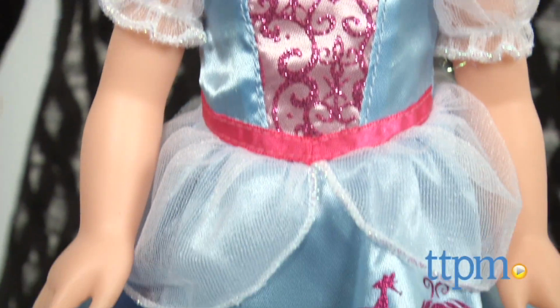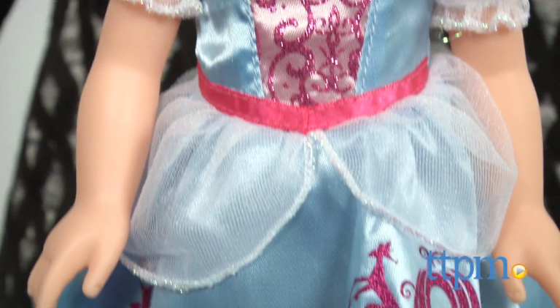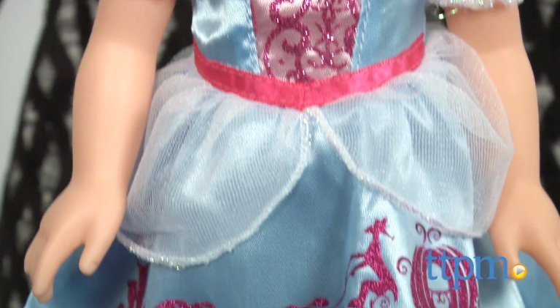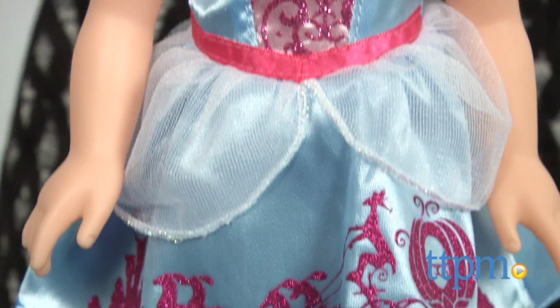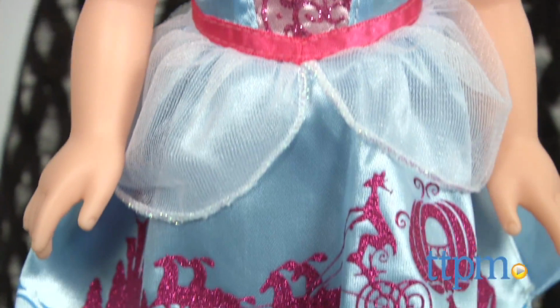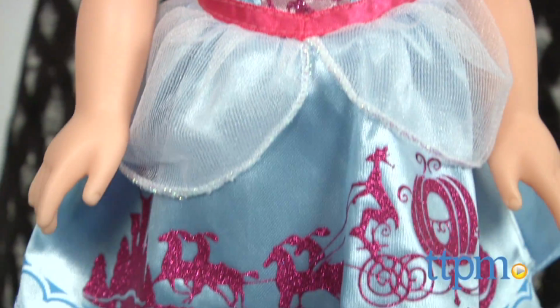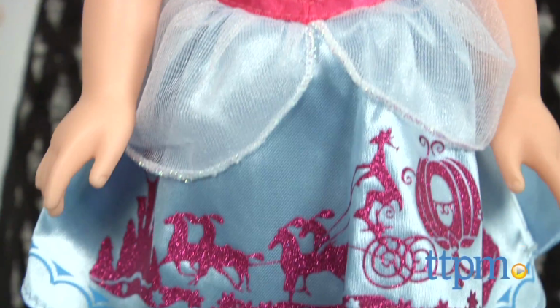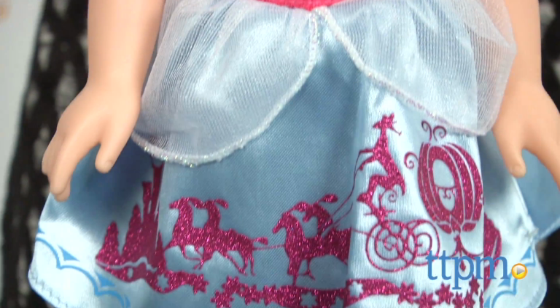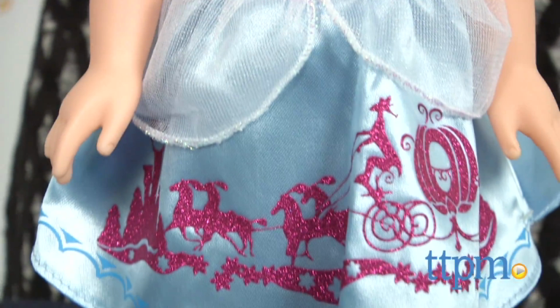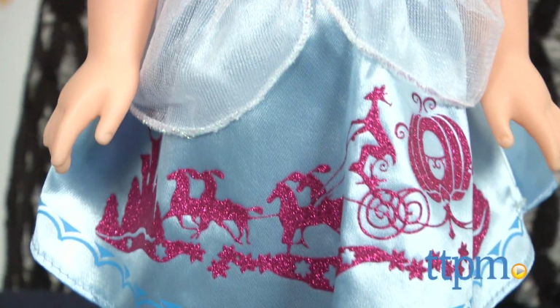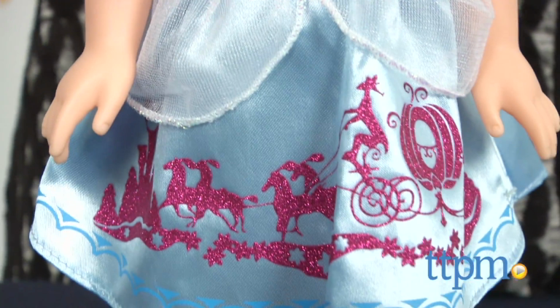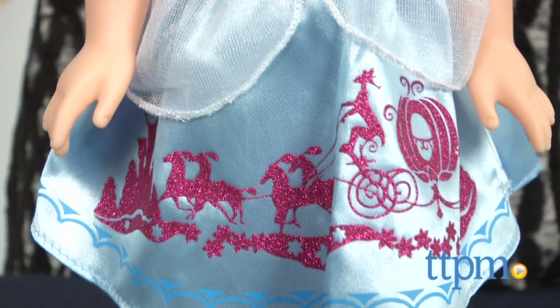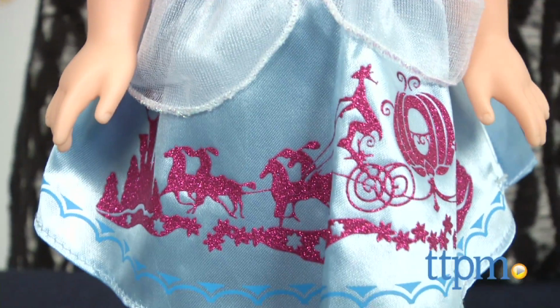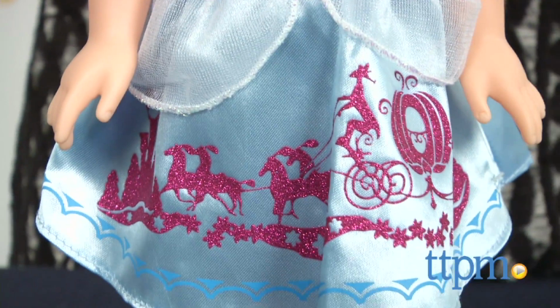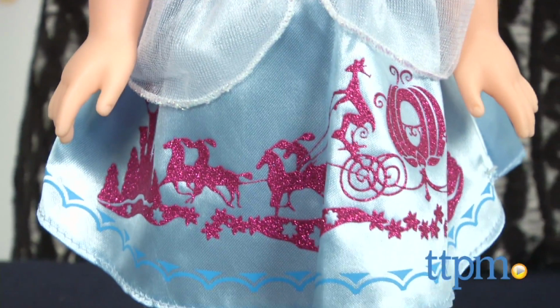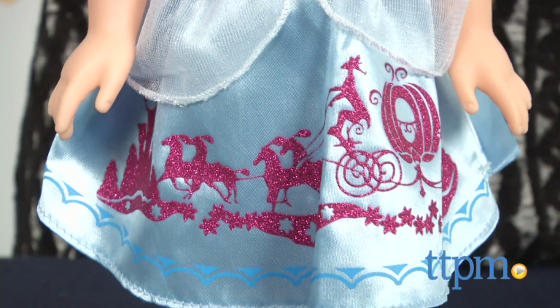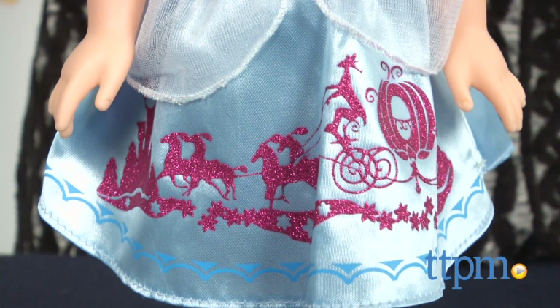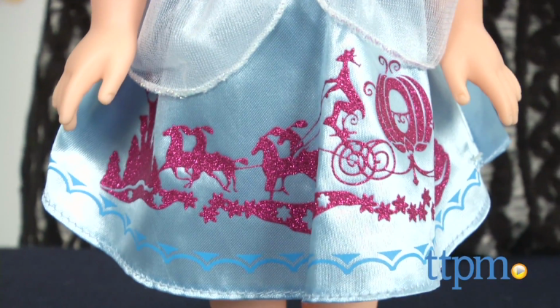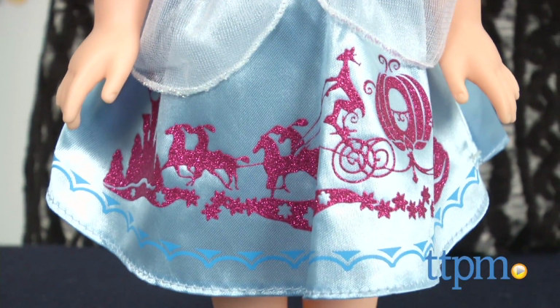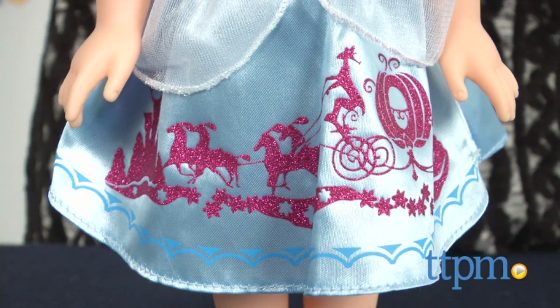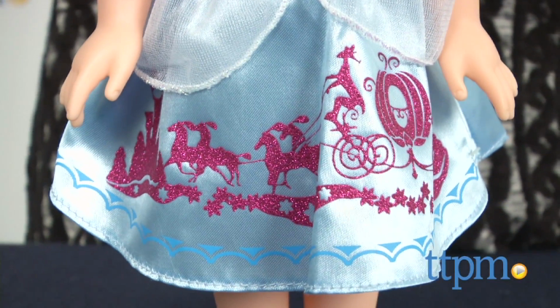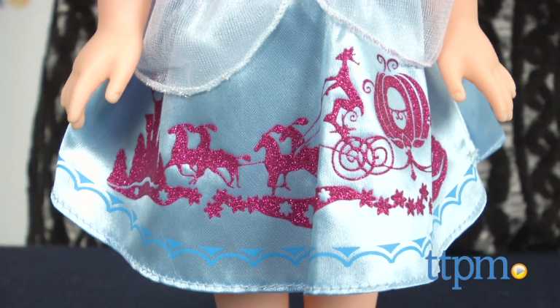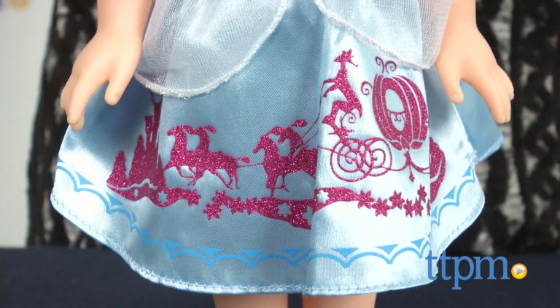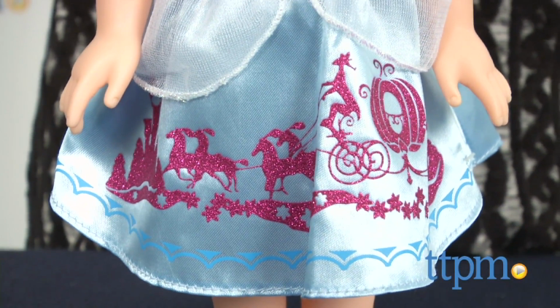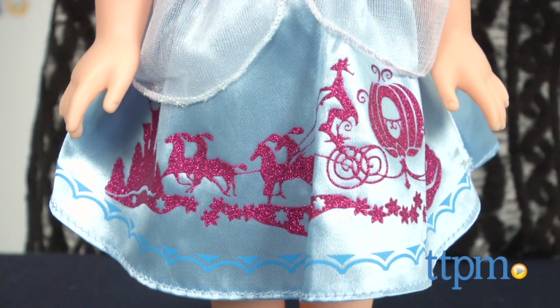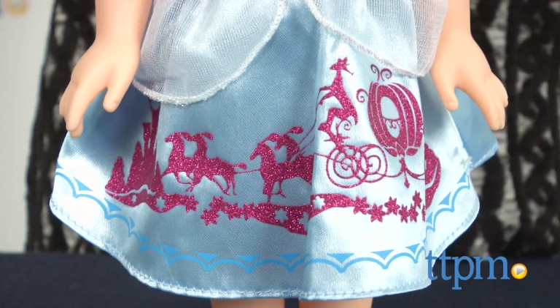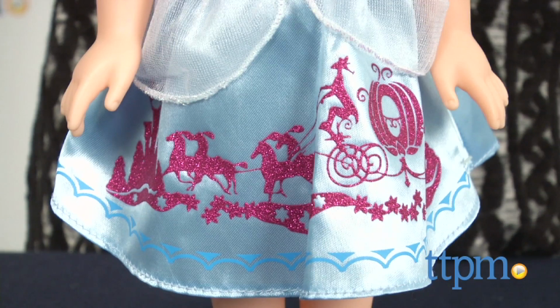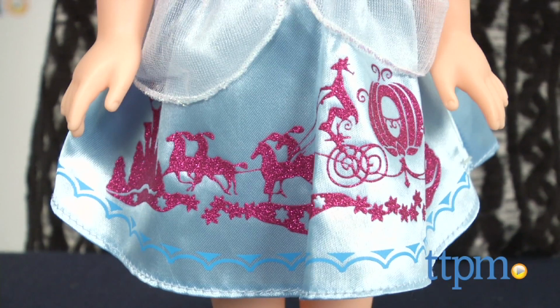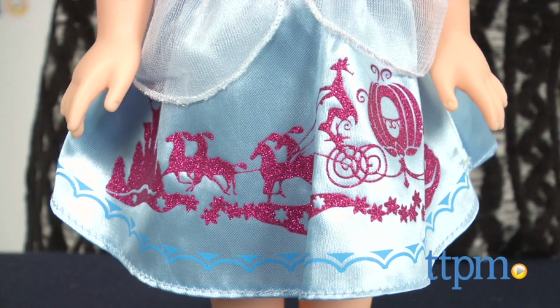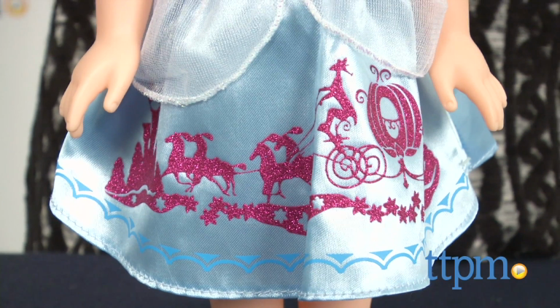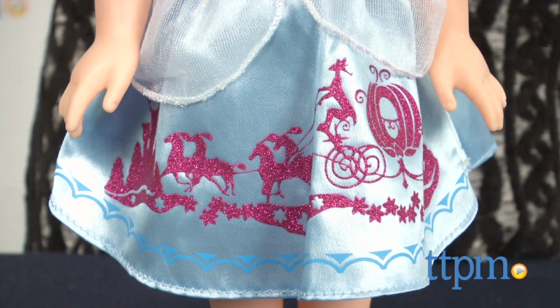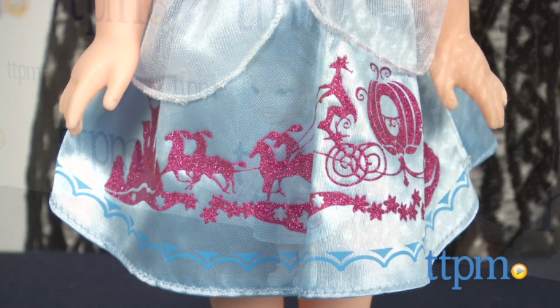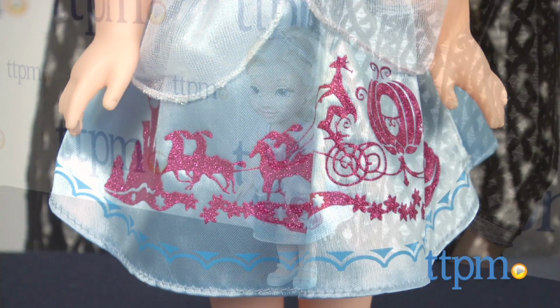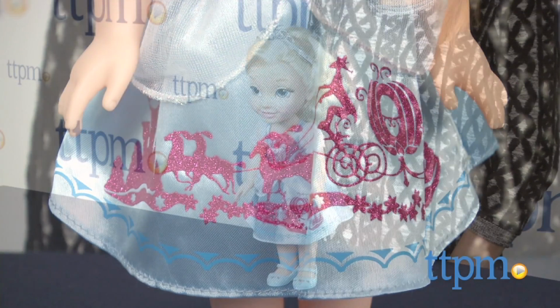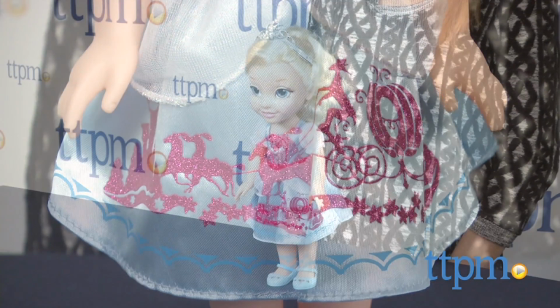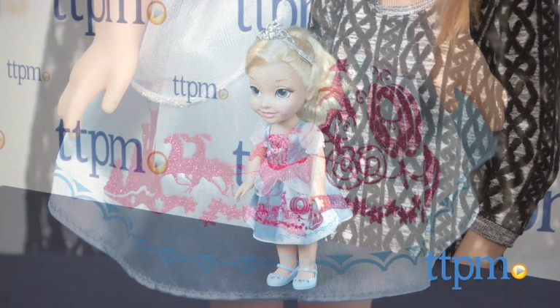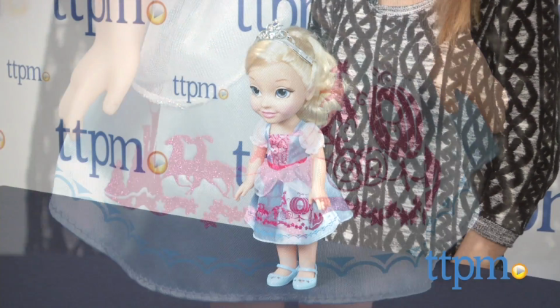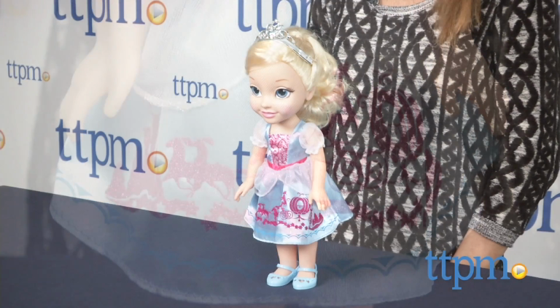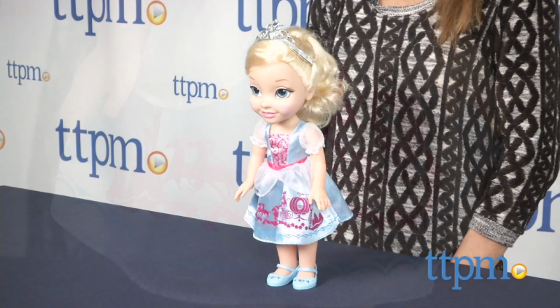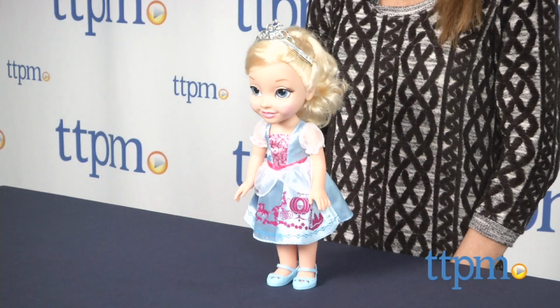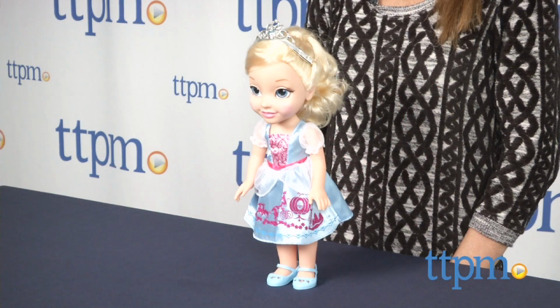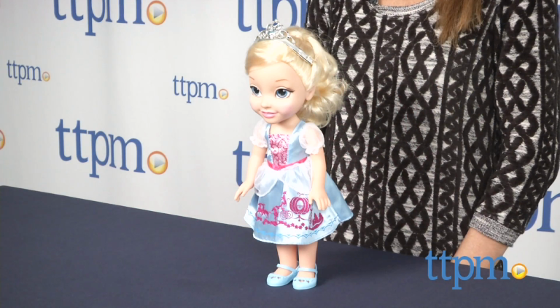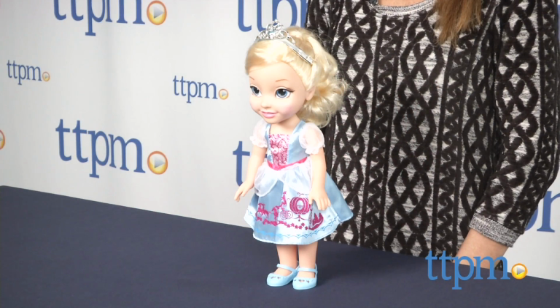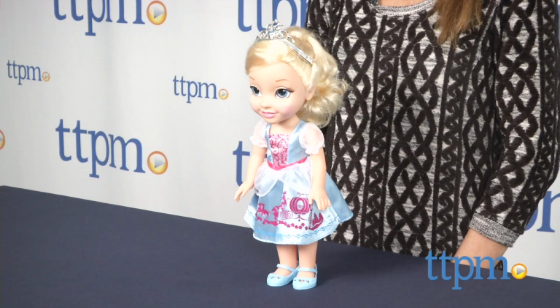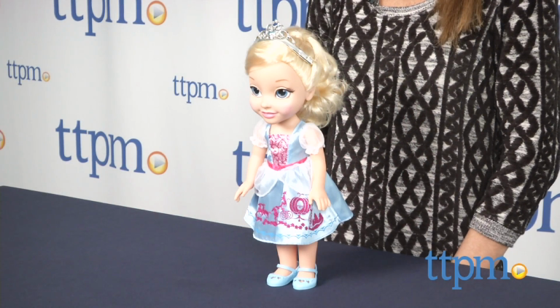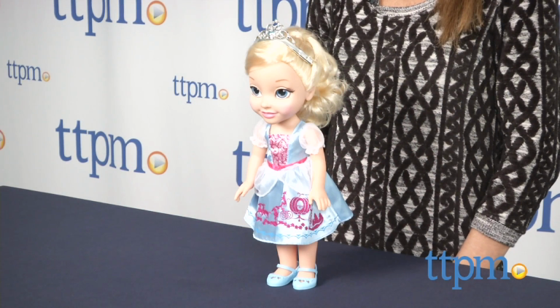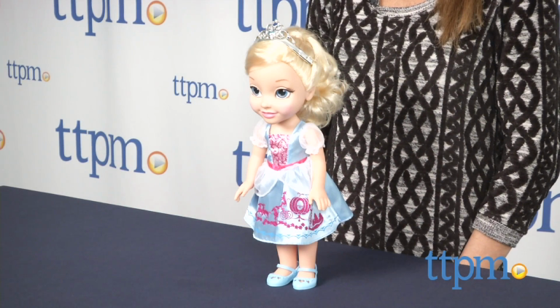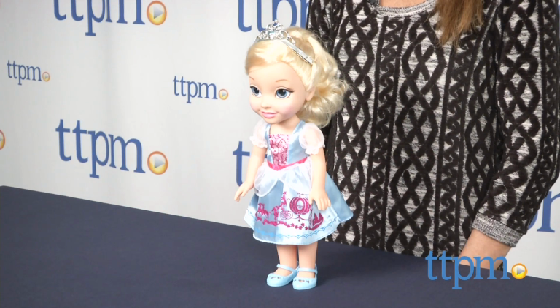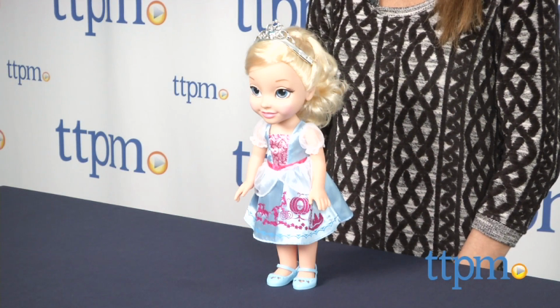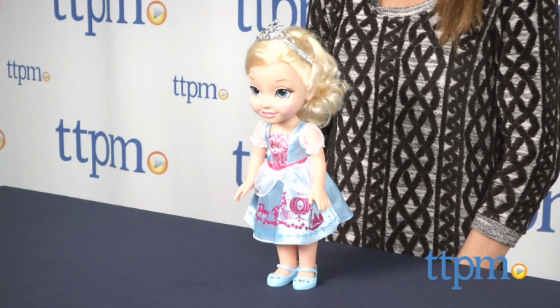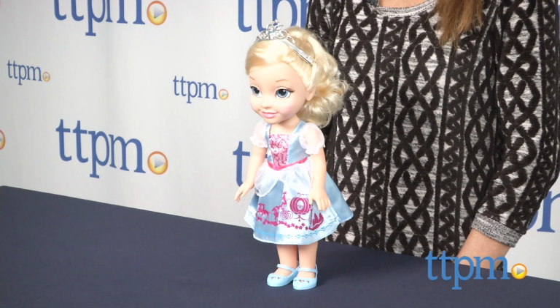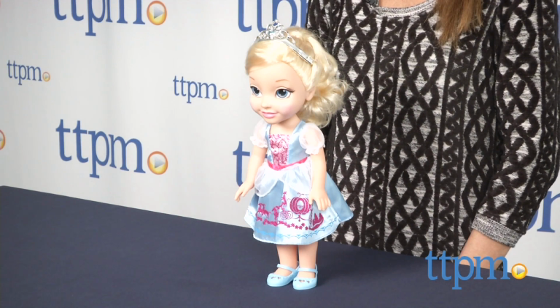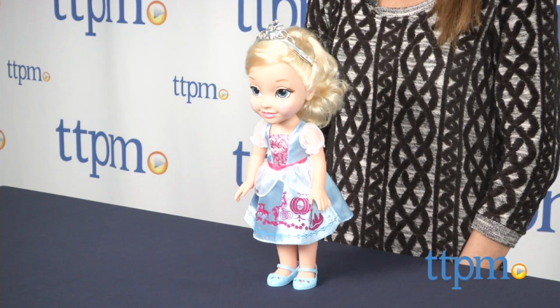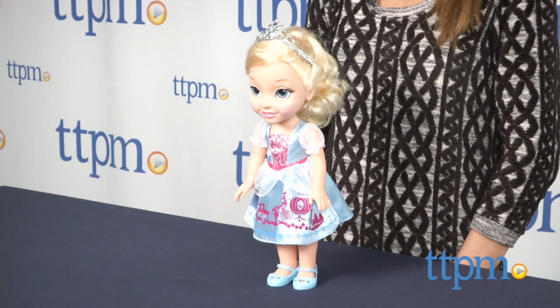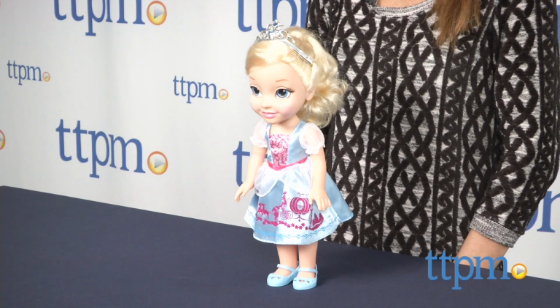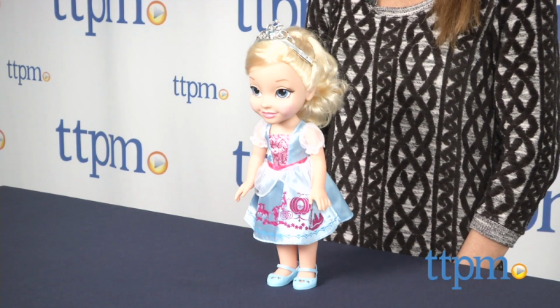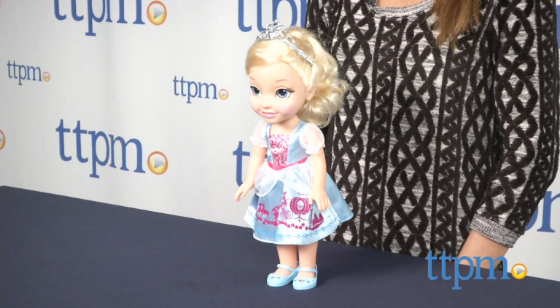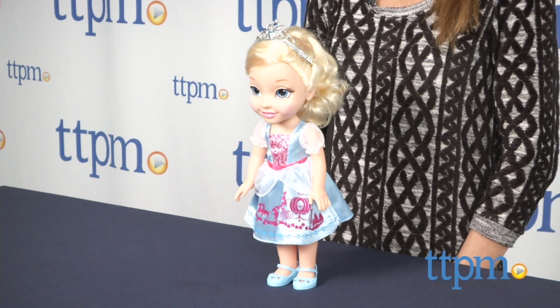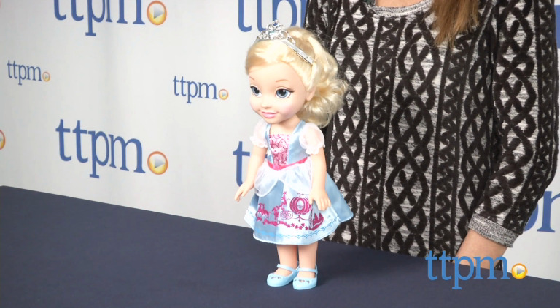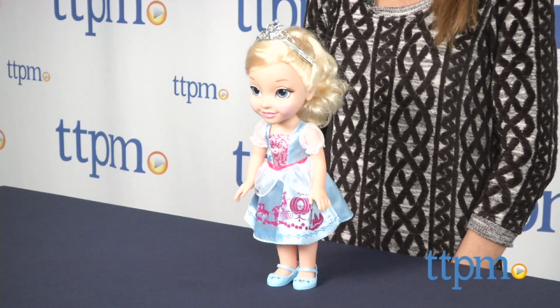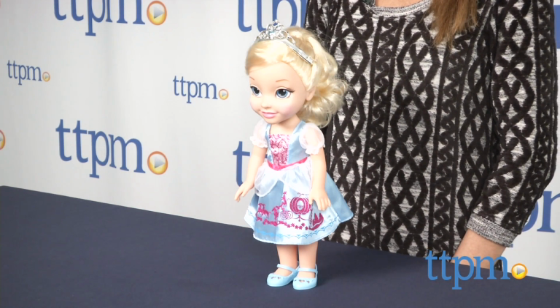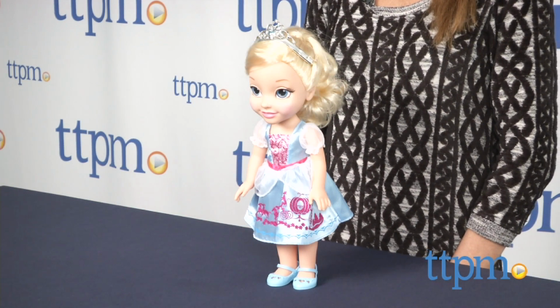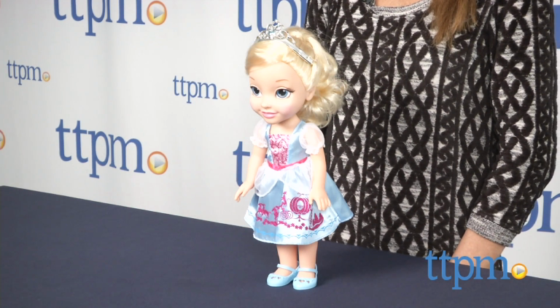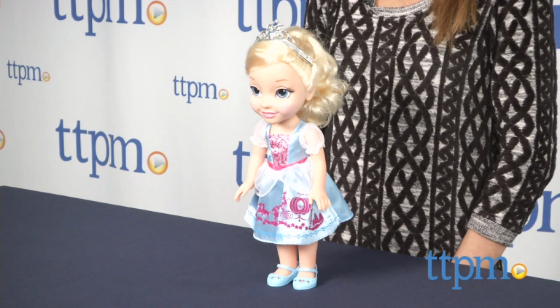My First Disney Princess Toddler Belle, Aurora, Ariel, Snow White, Merida, and Rapunzel are also available.